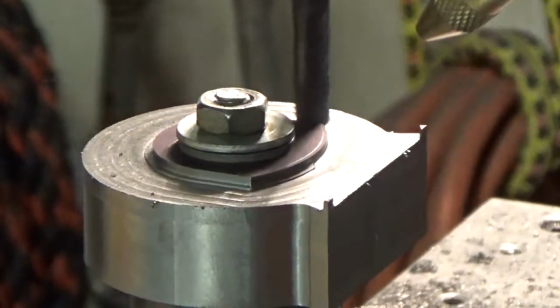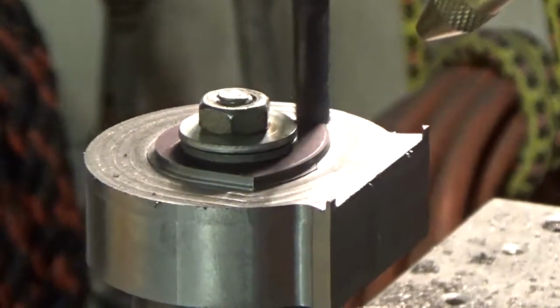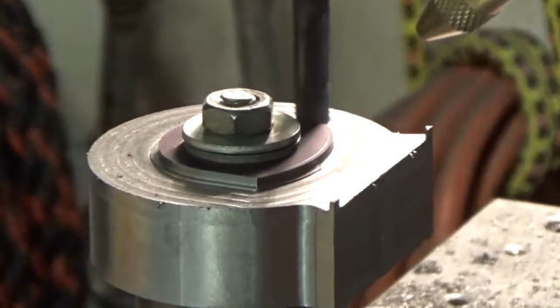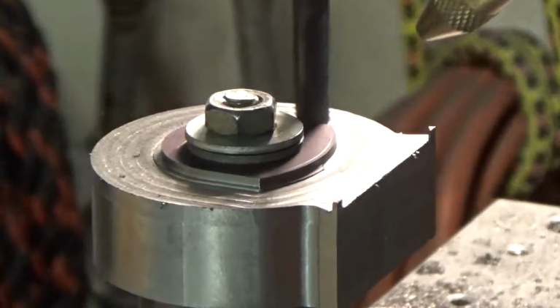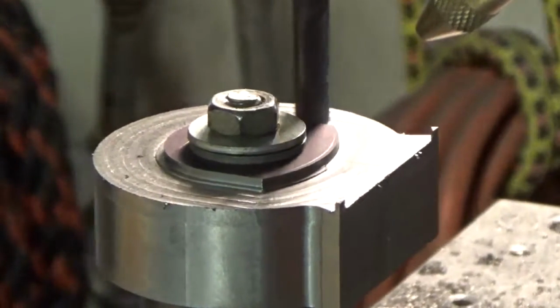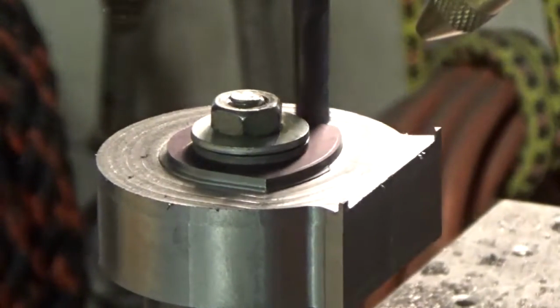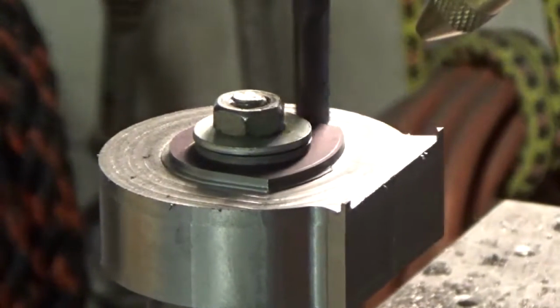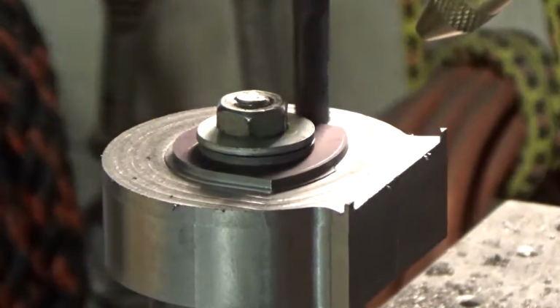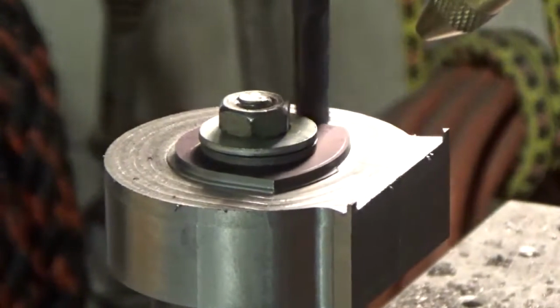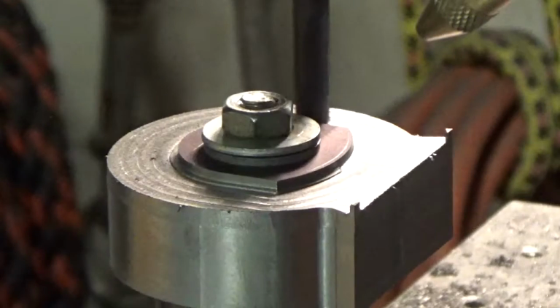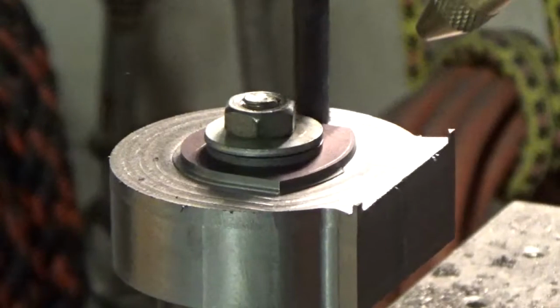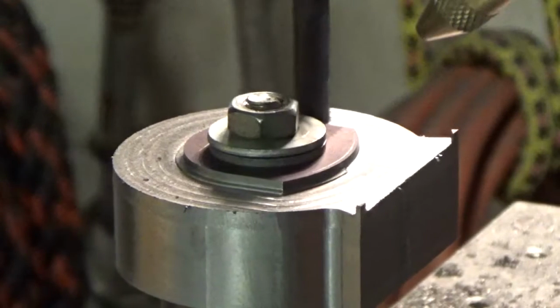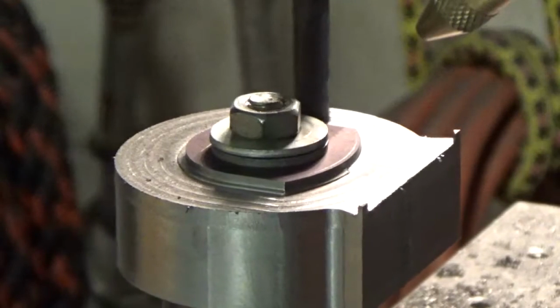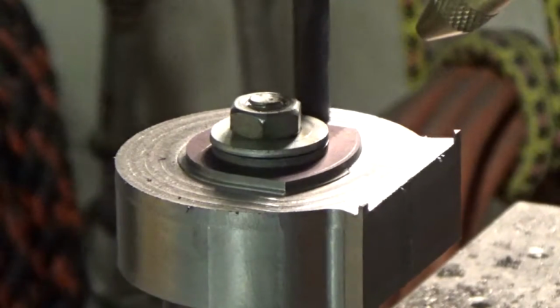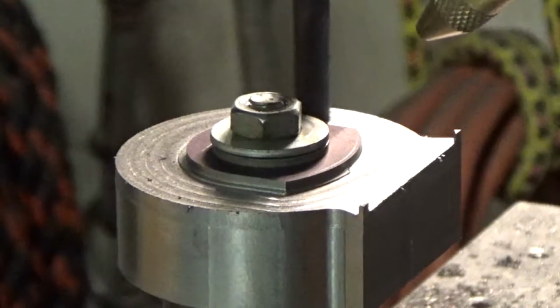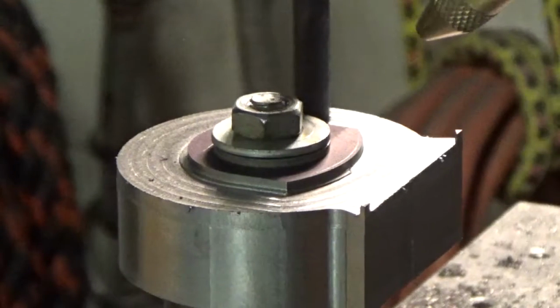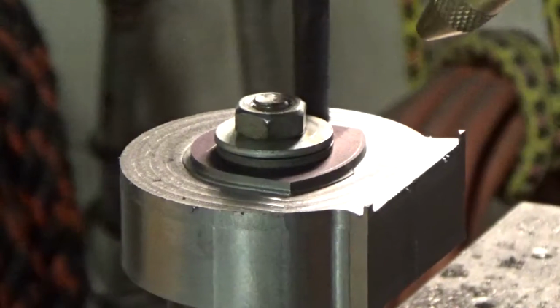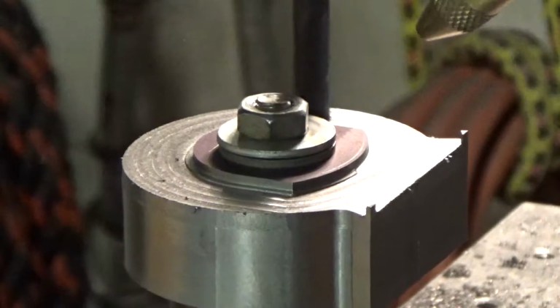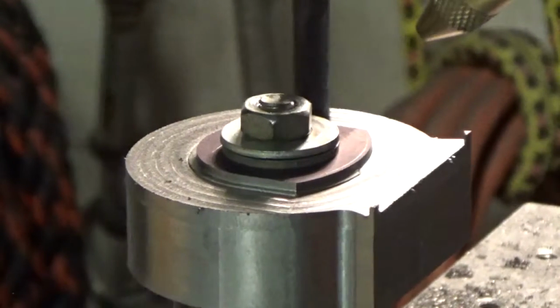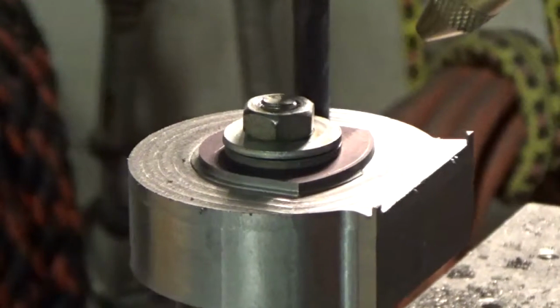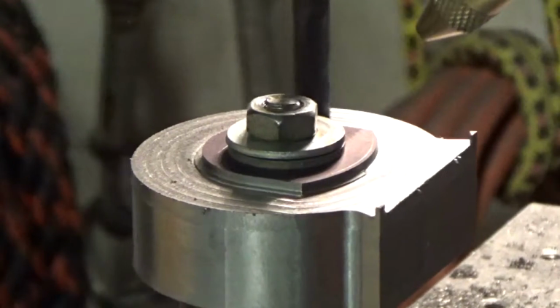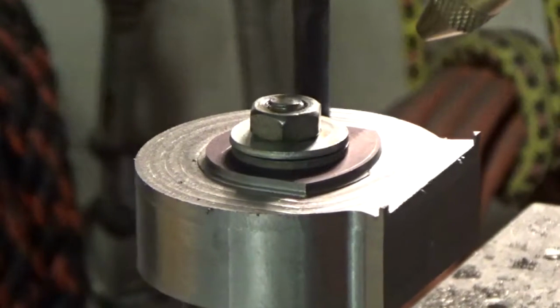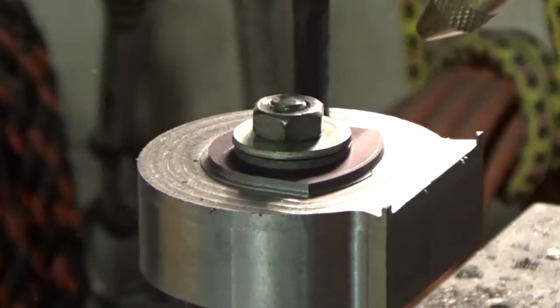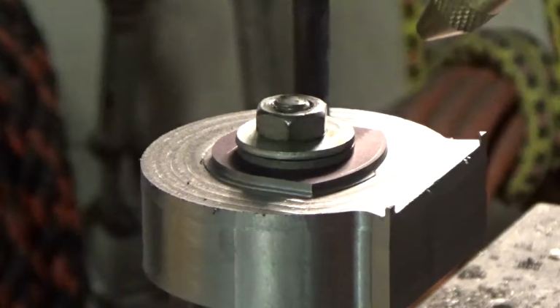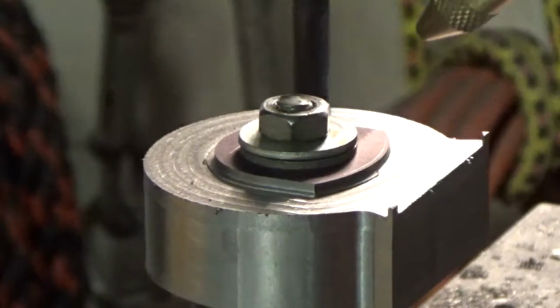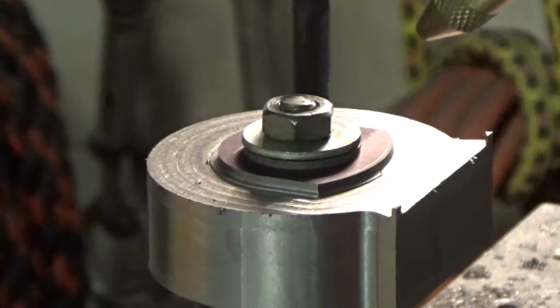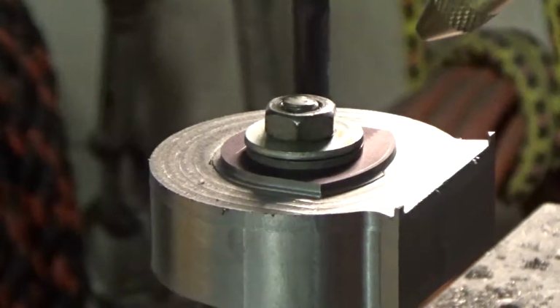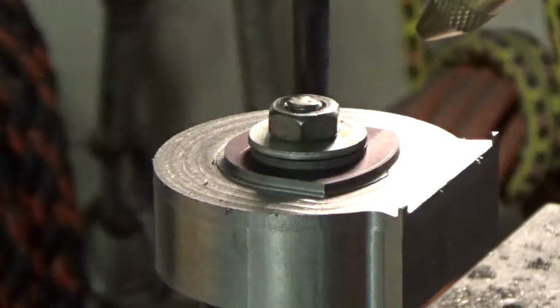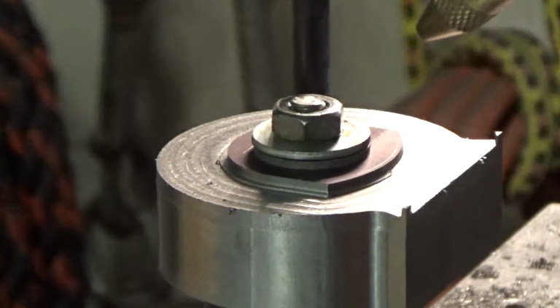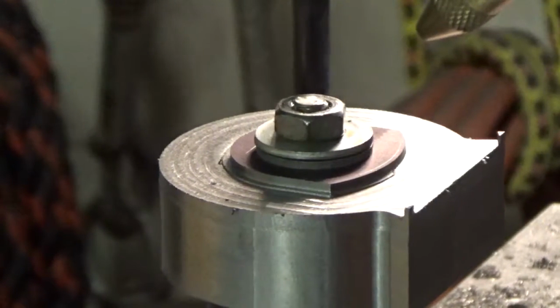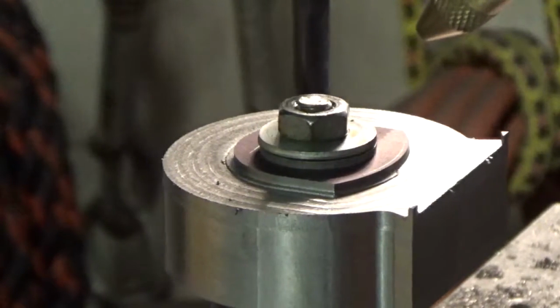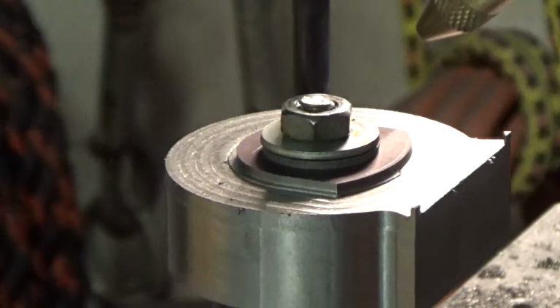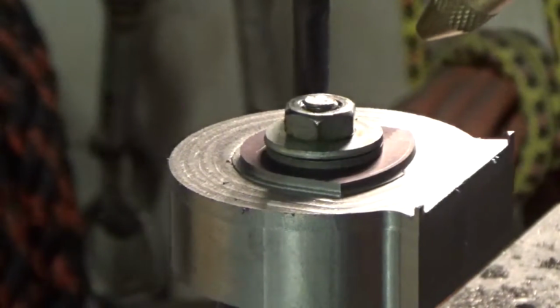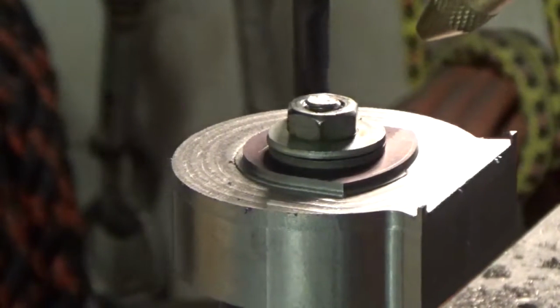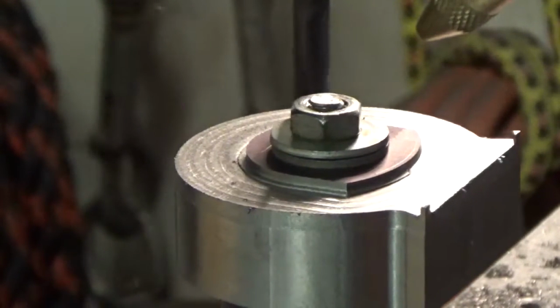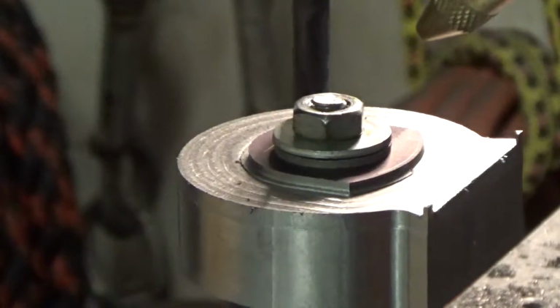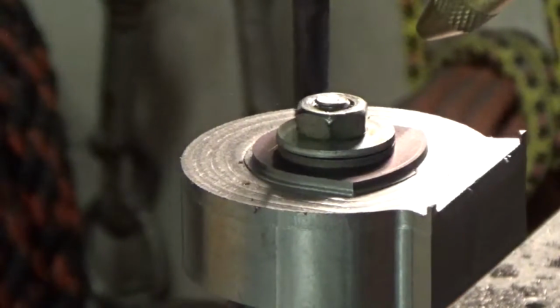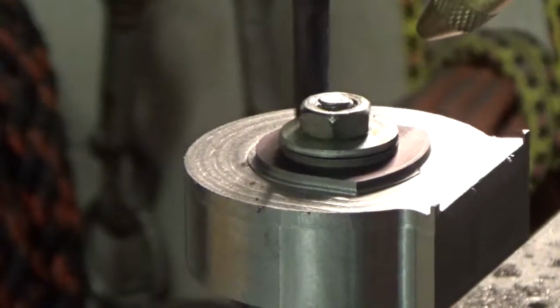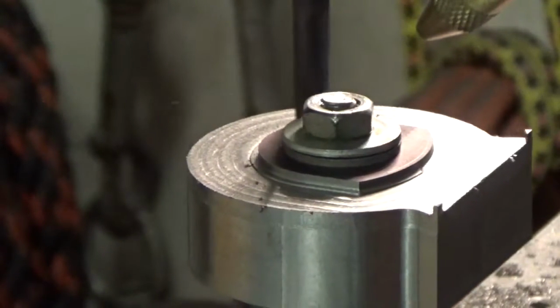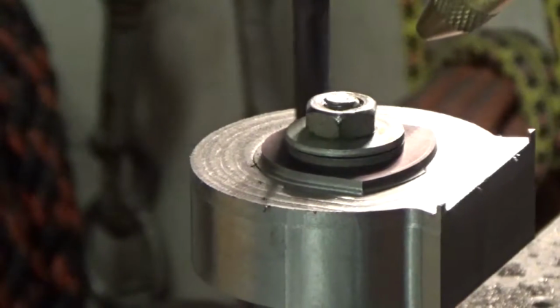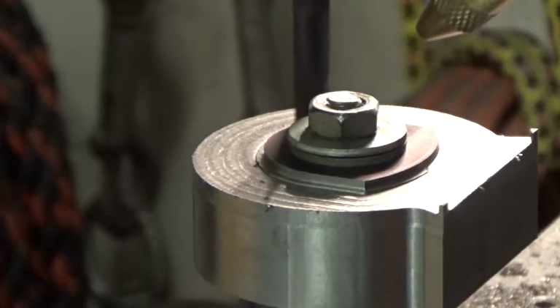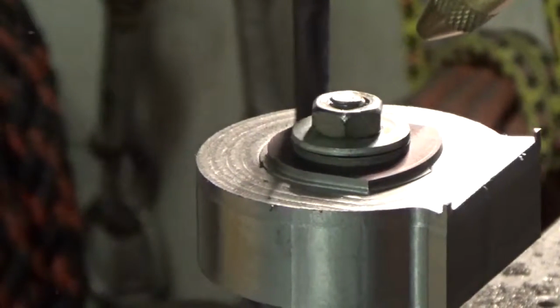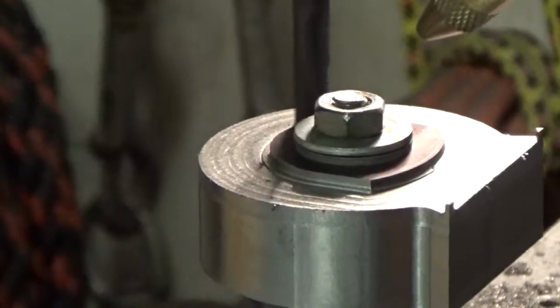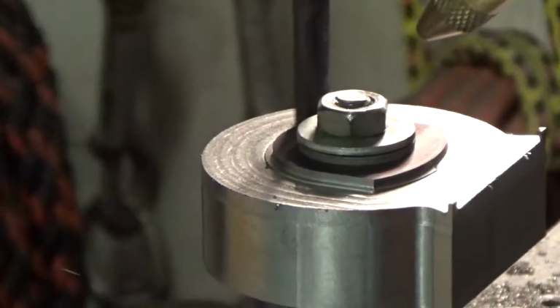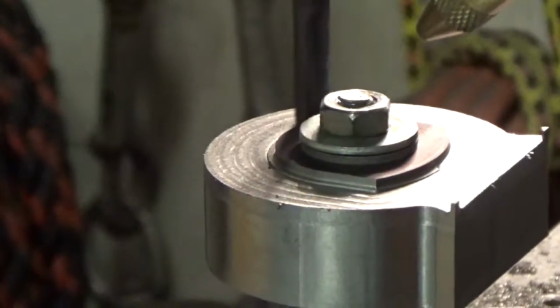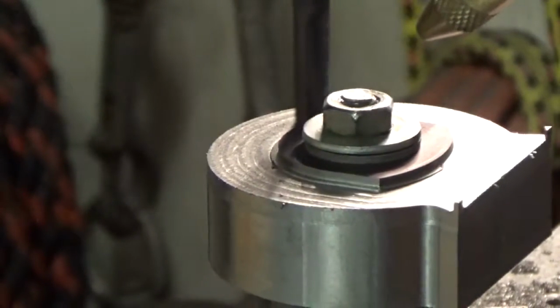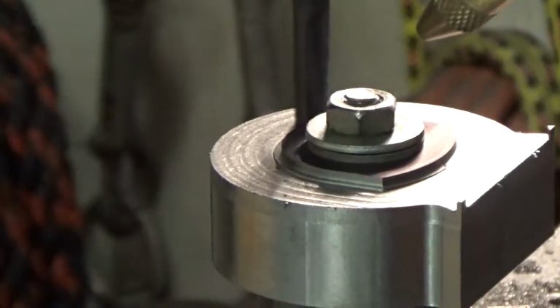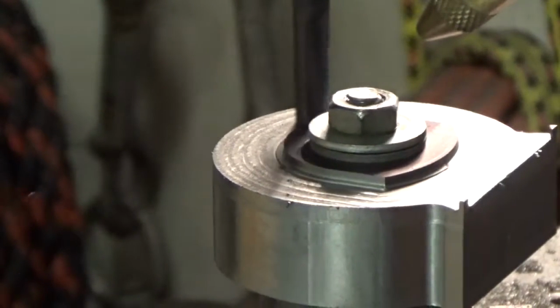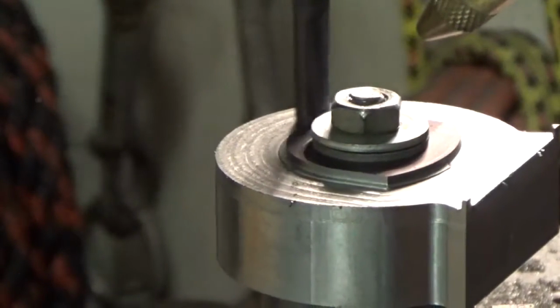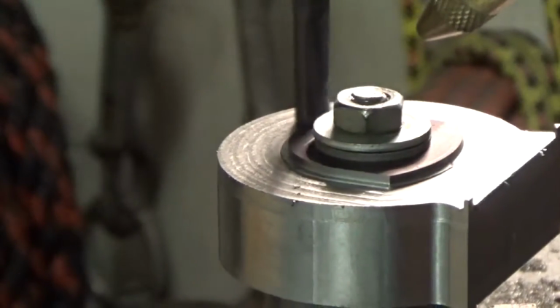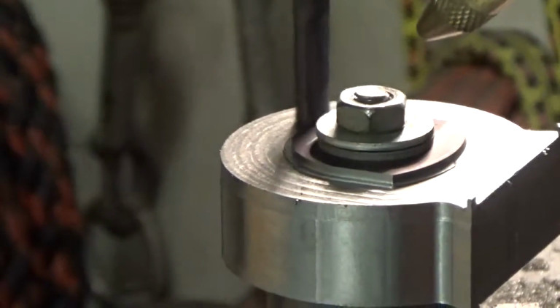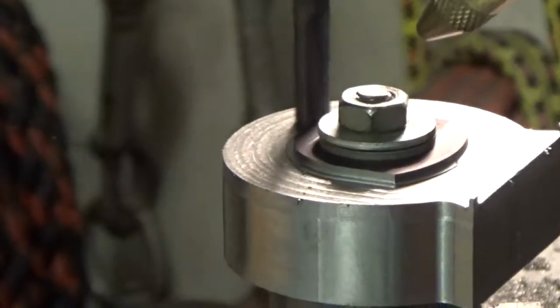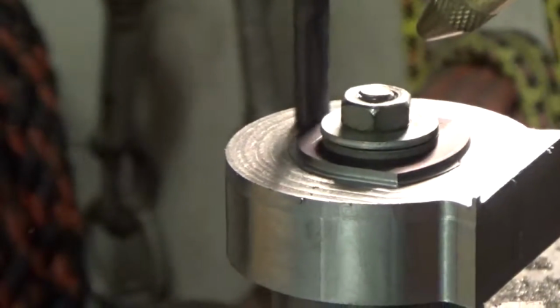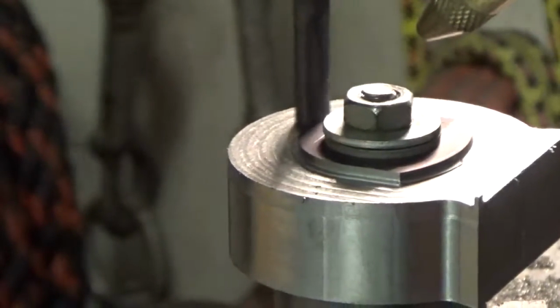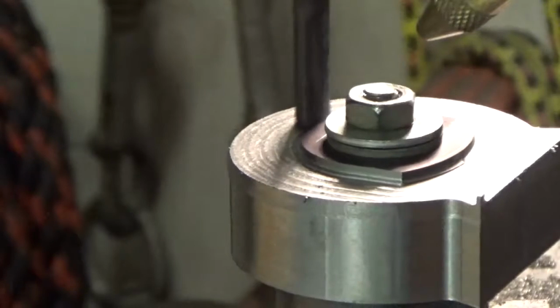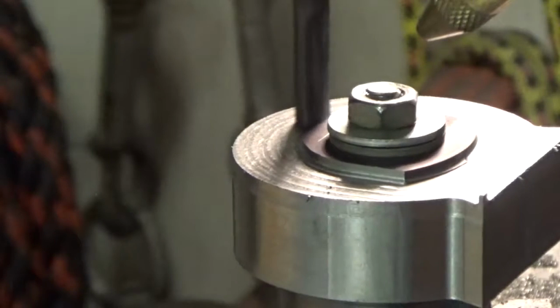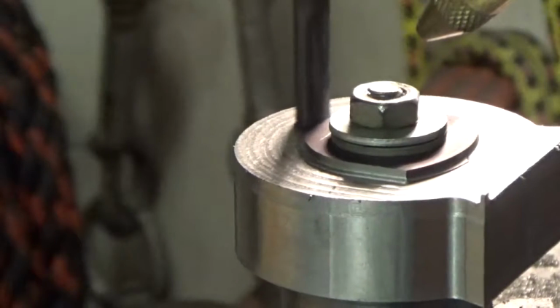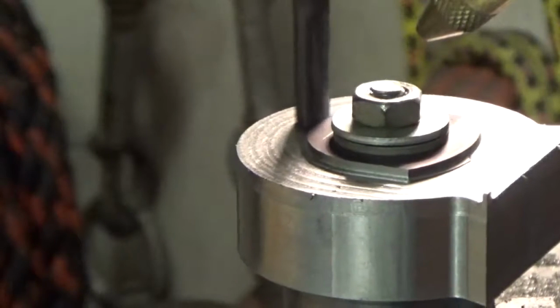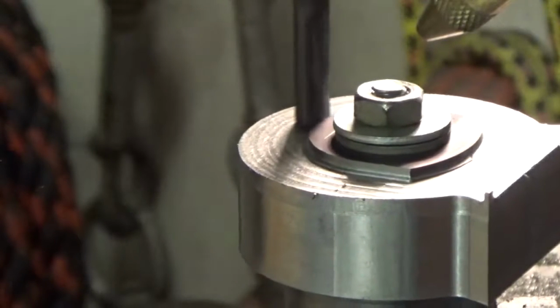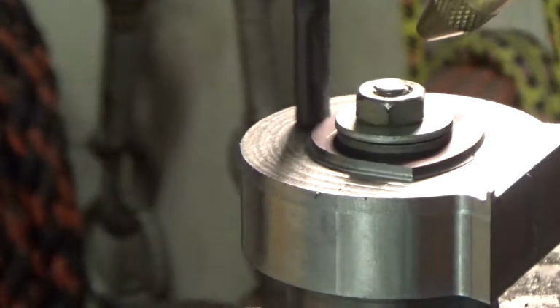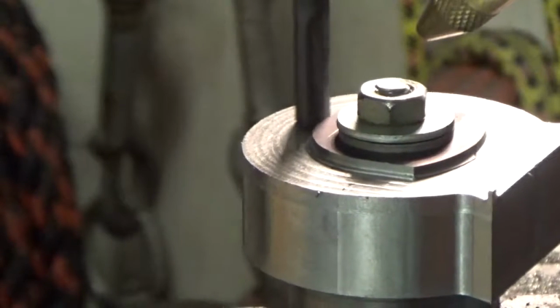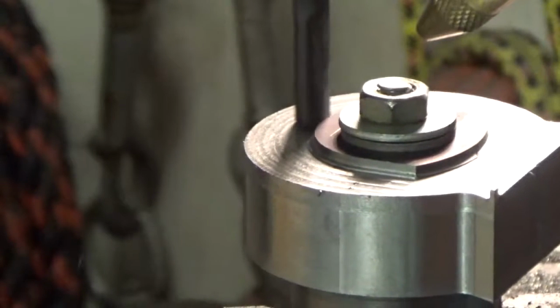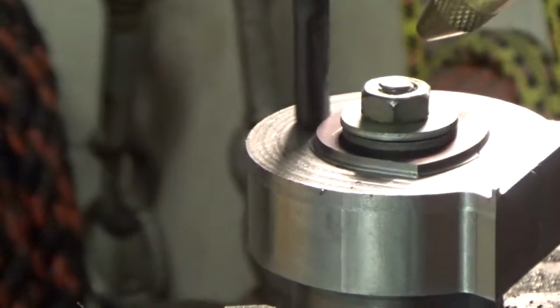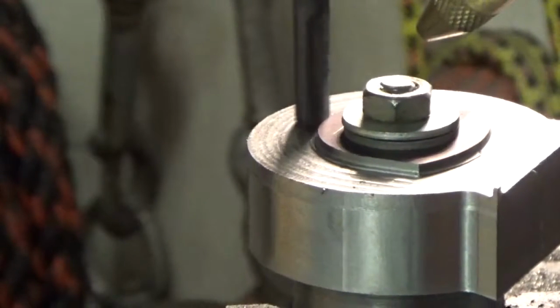Theoretically, it could fit in the trough I cut in the front of the ram.